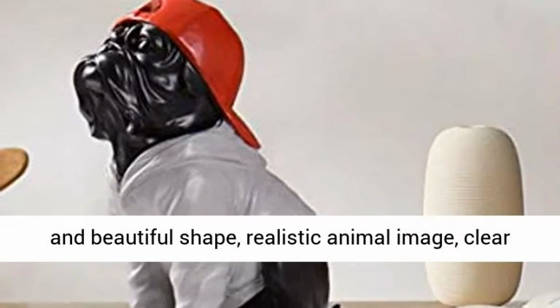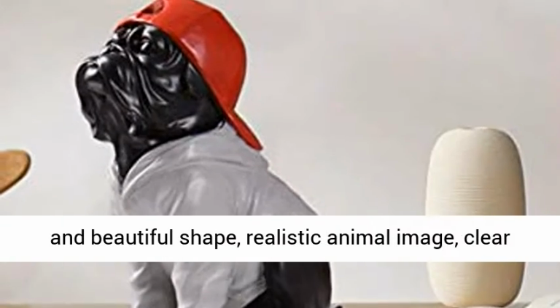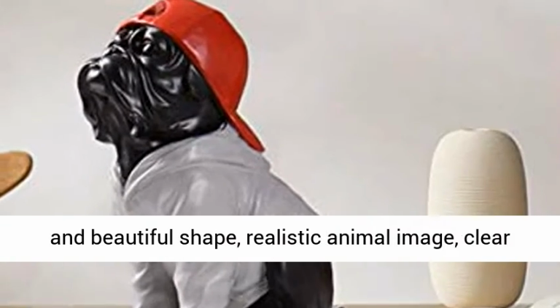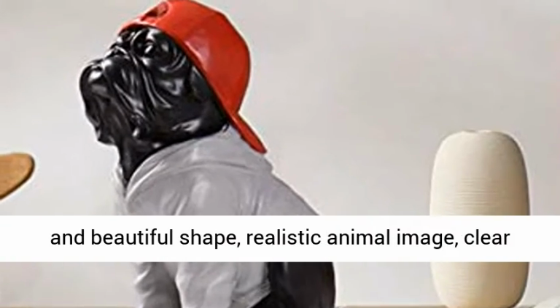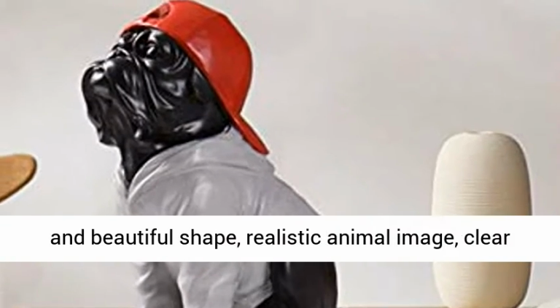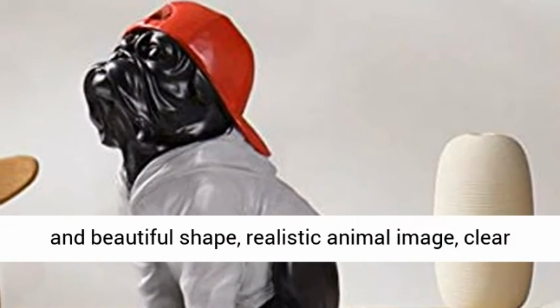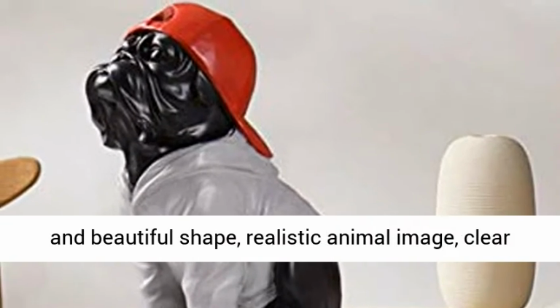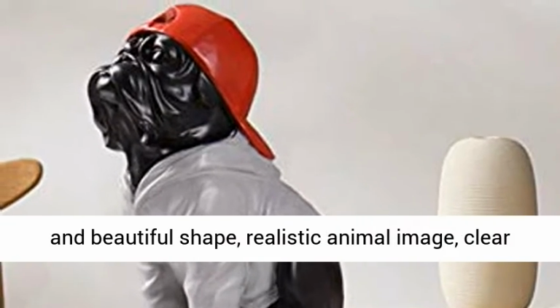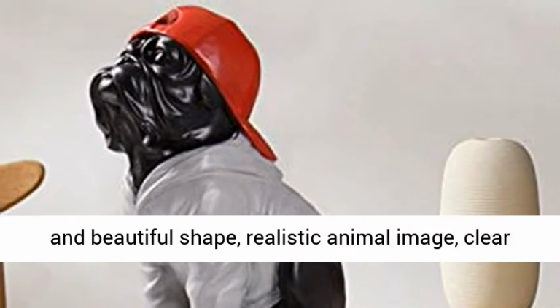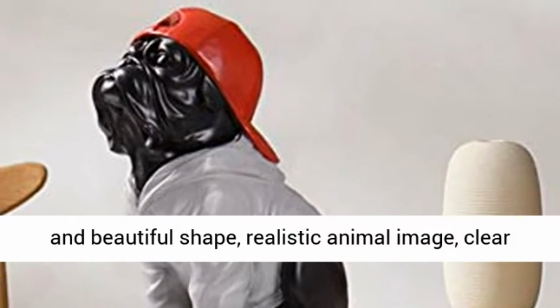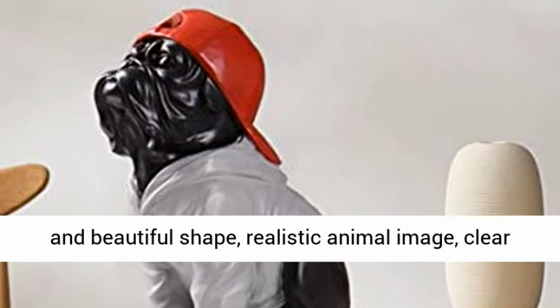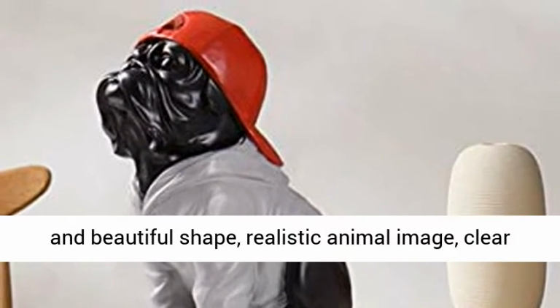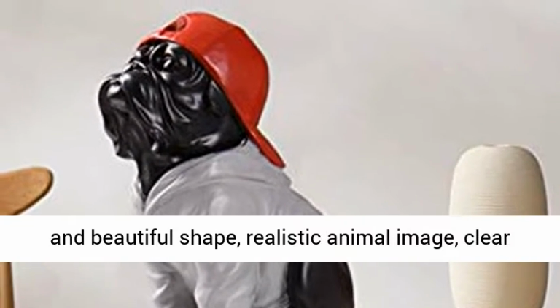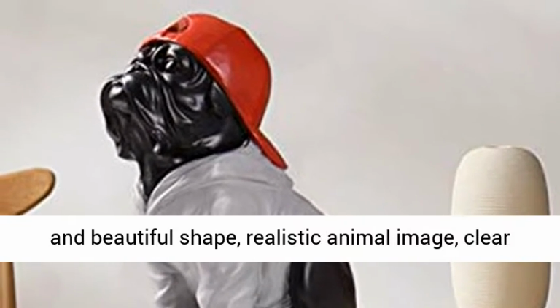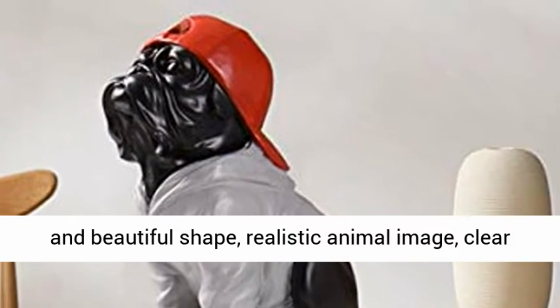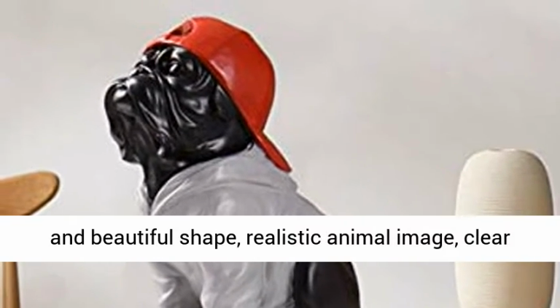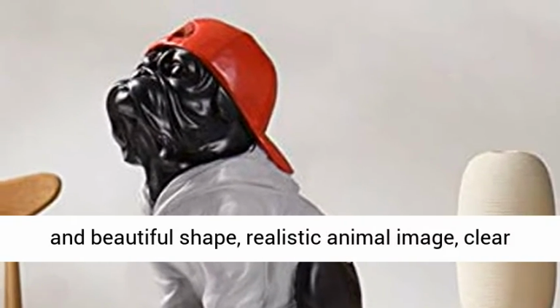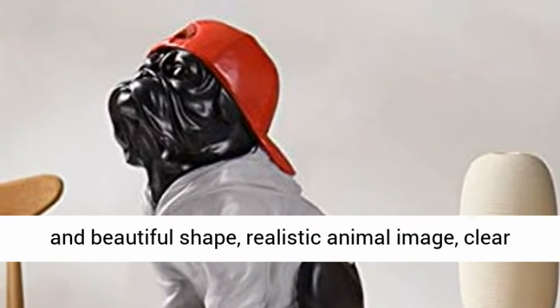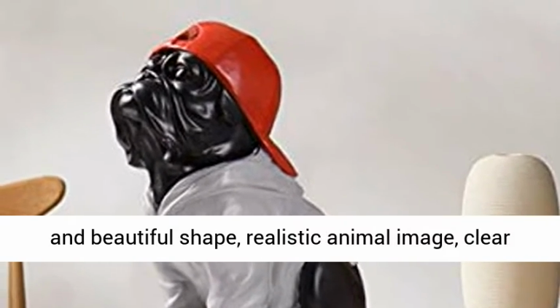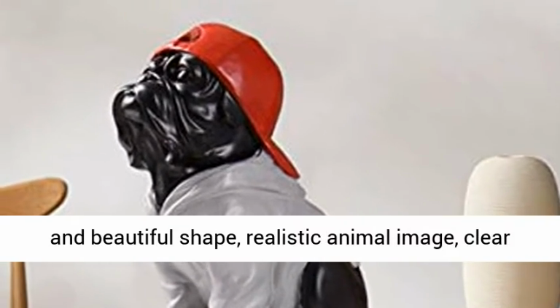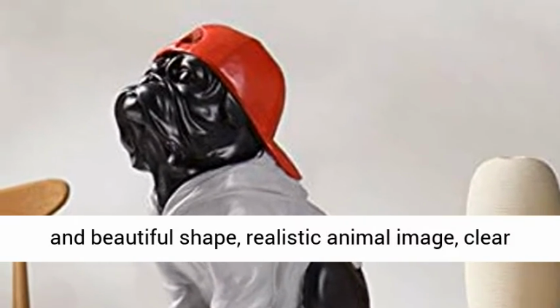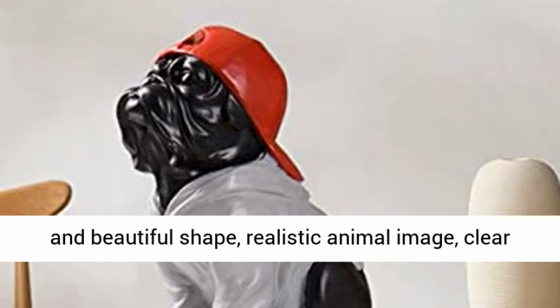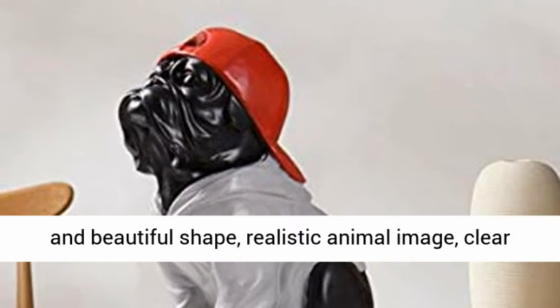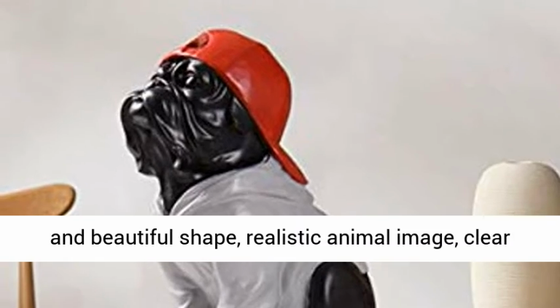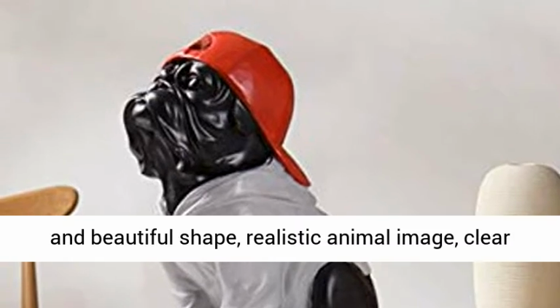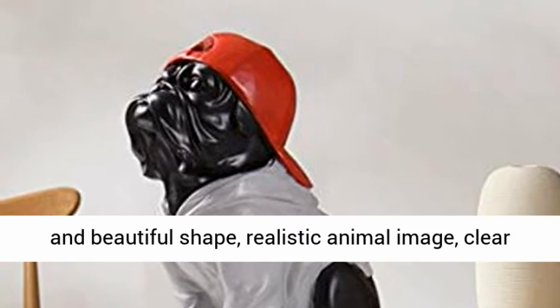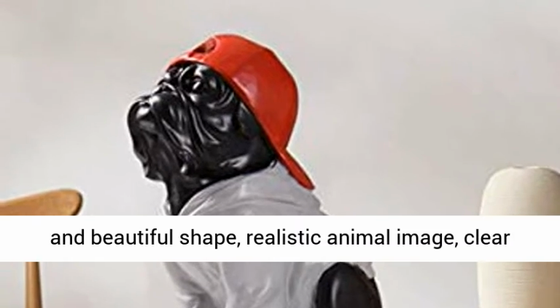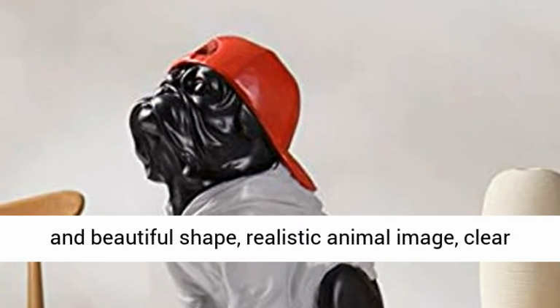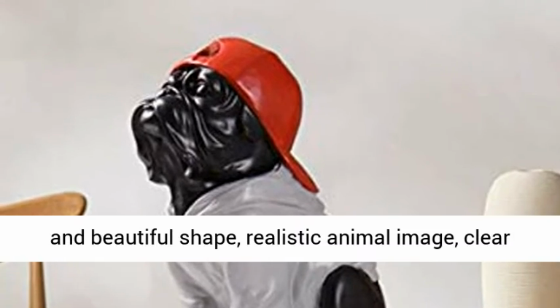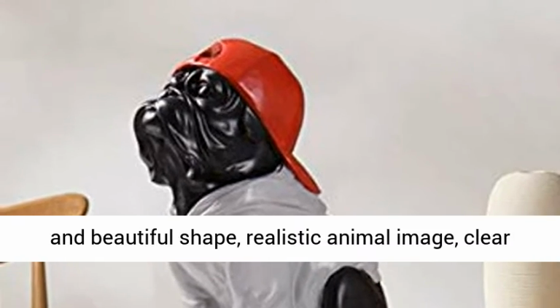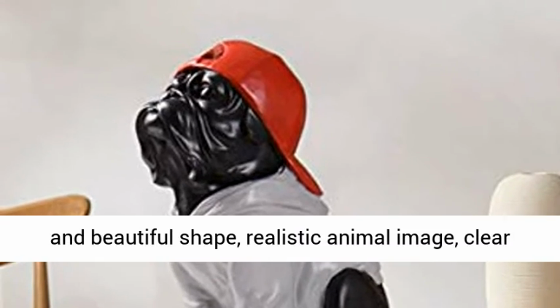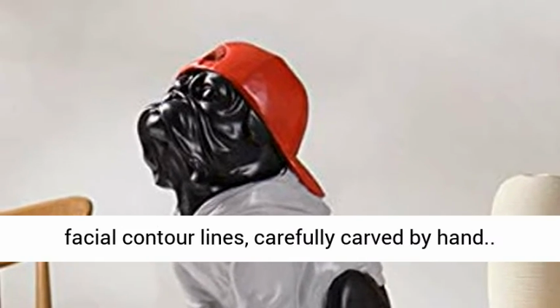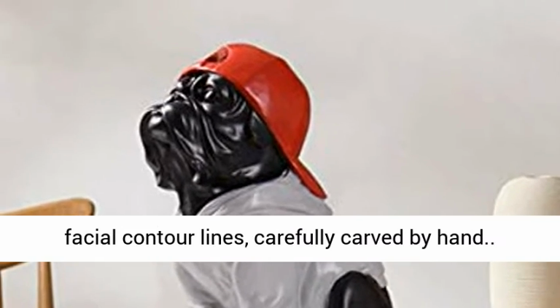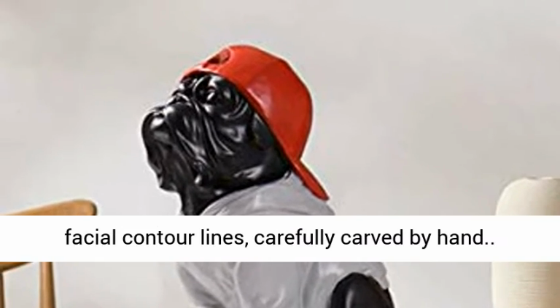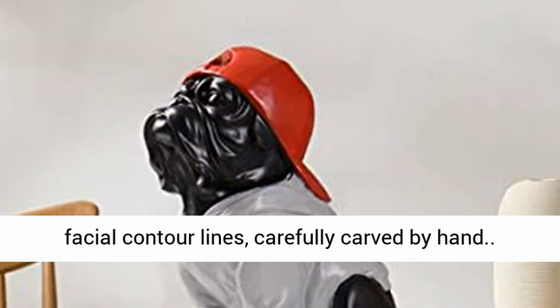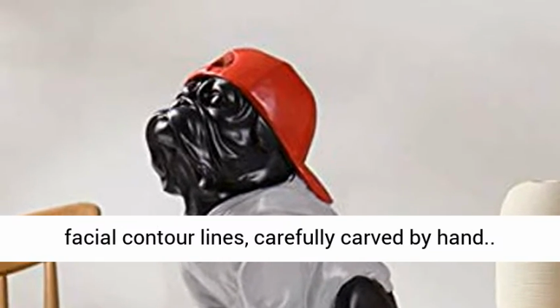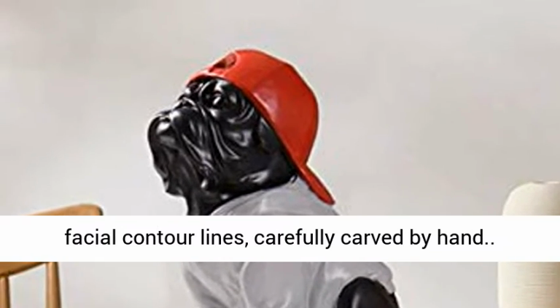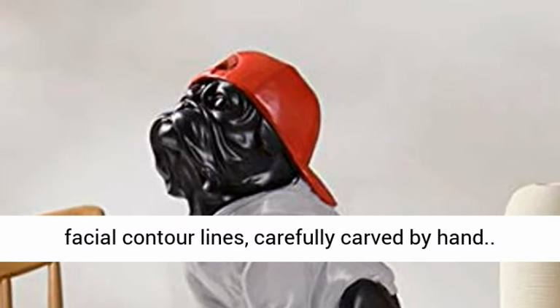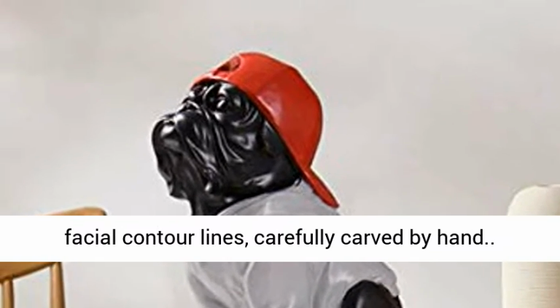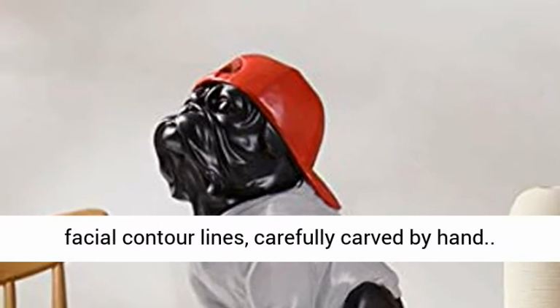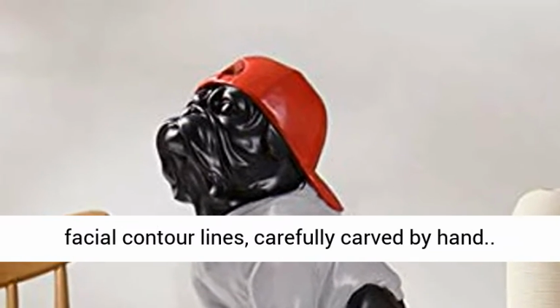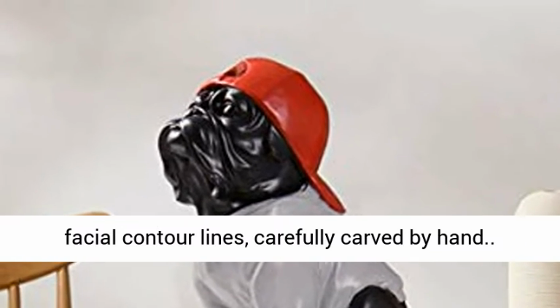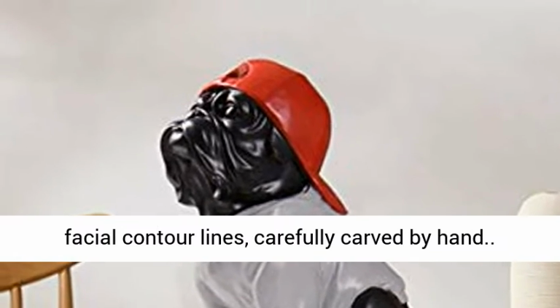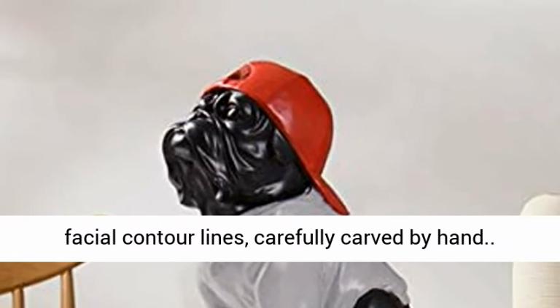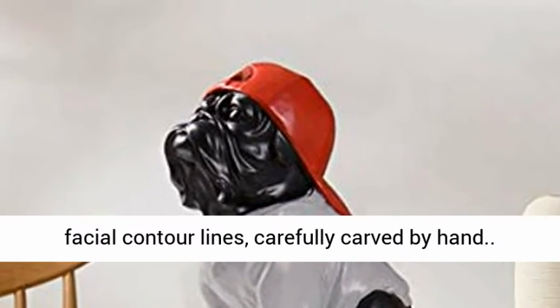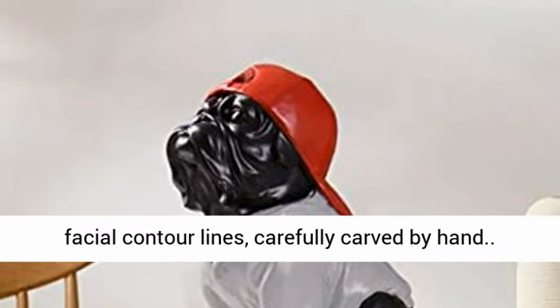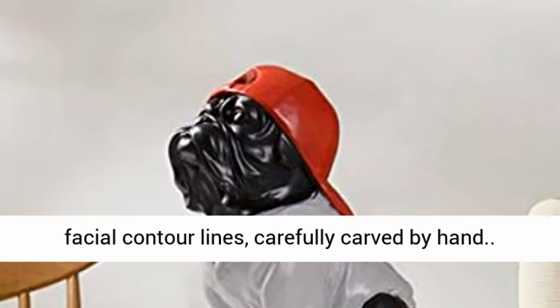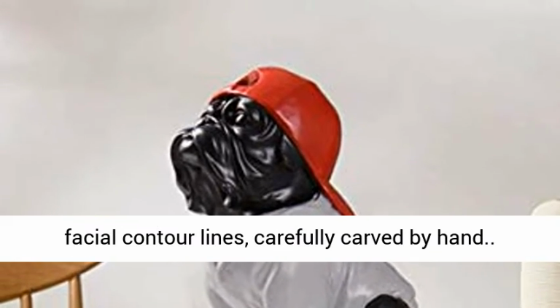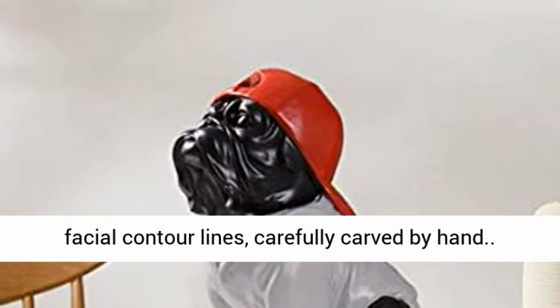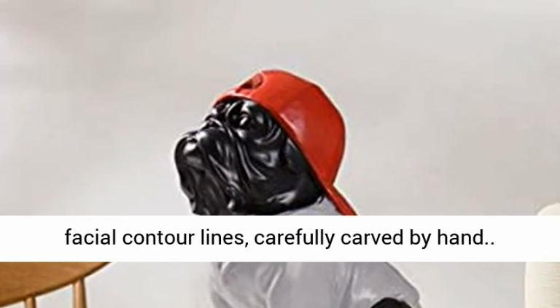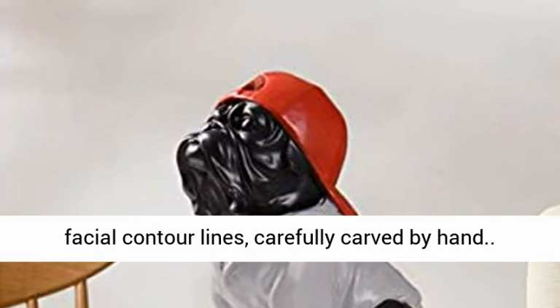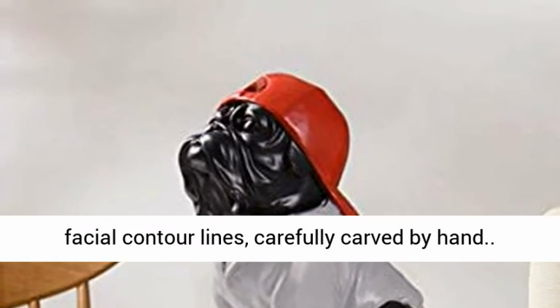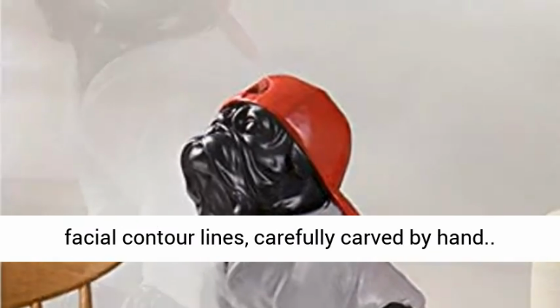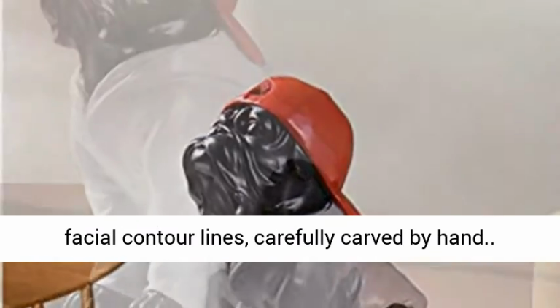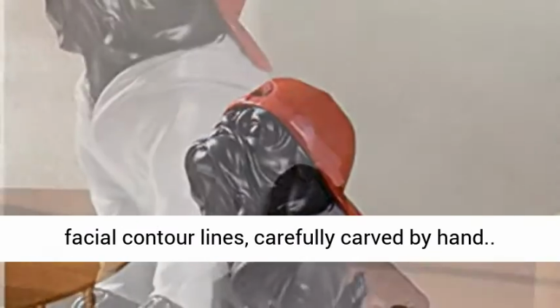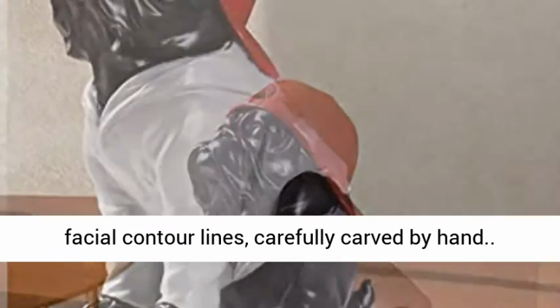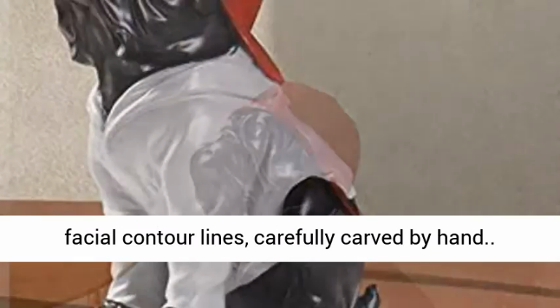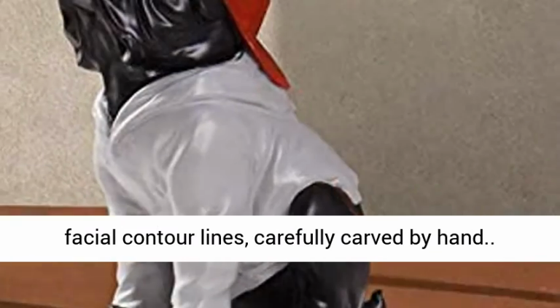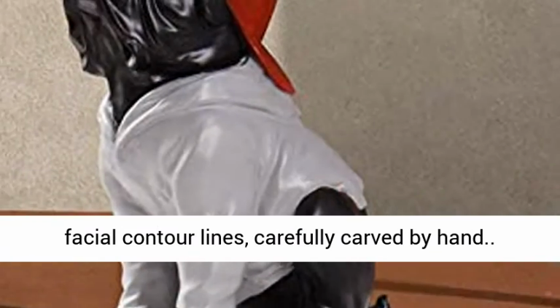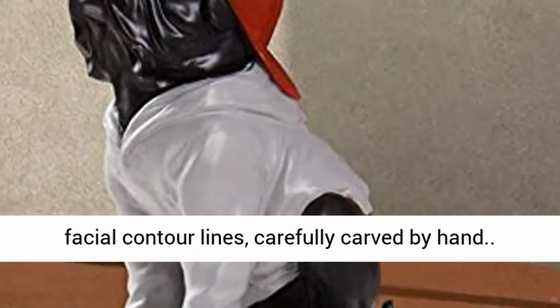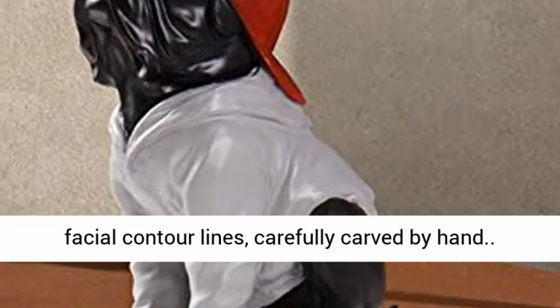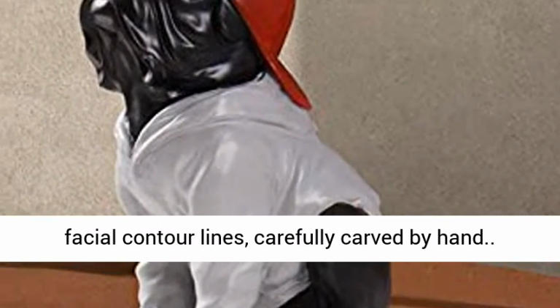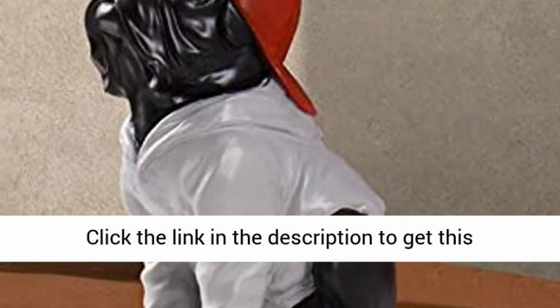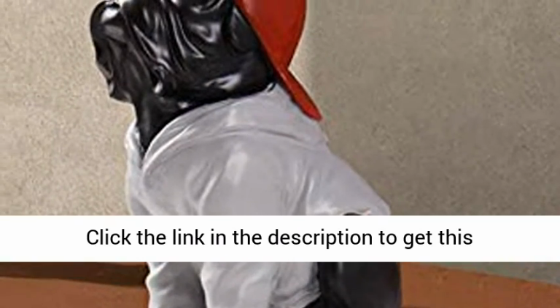Simple and beautiful shape, realistic animal image, clear facial contour lines, carefully carved by hand.